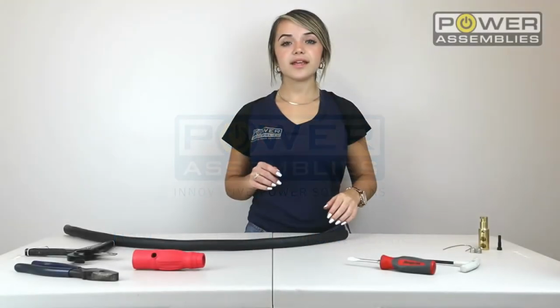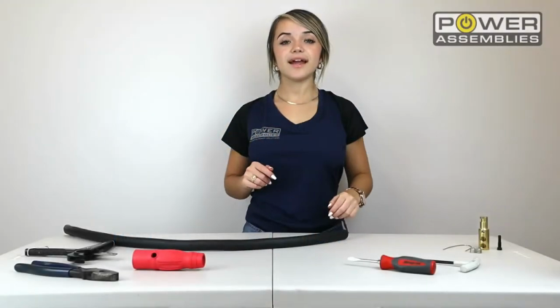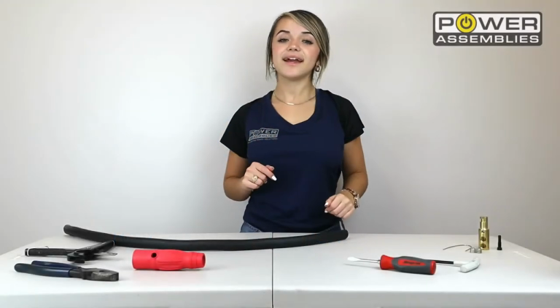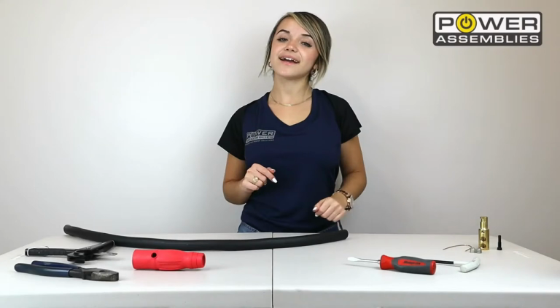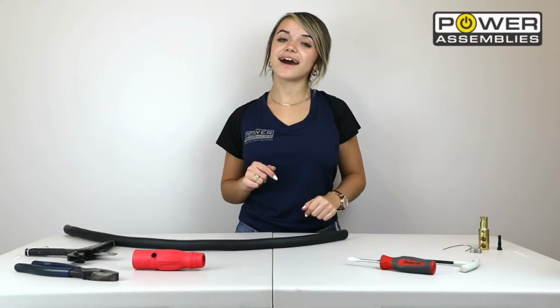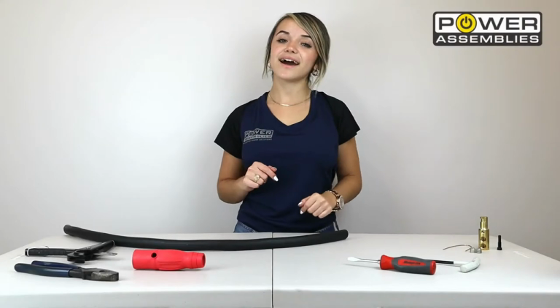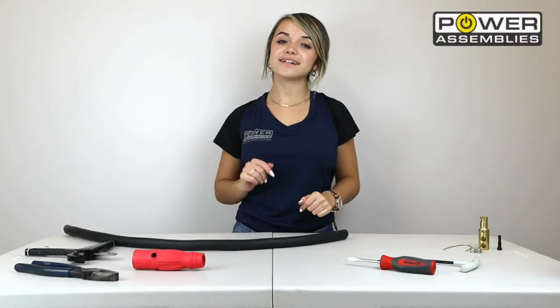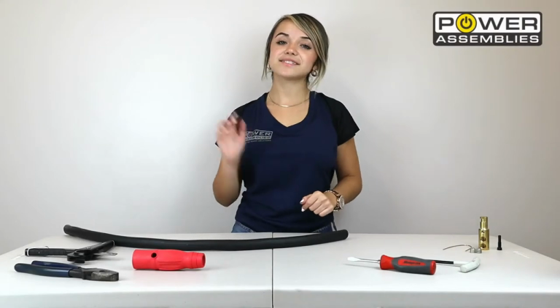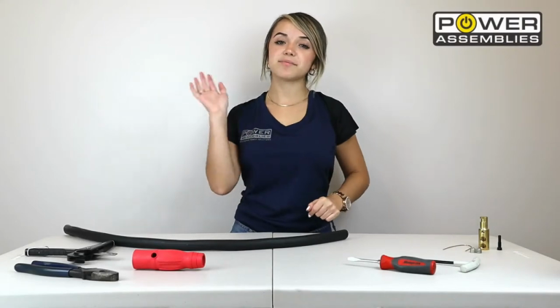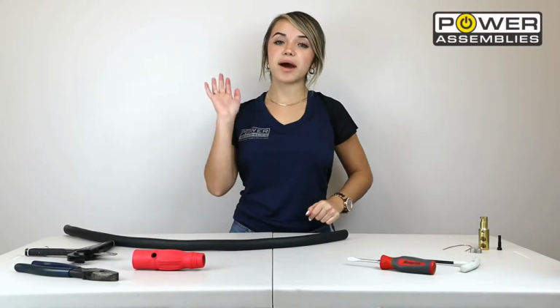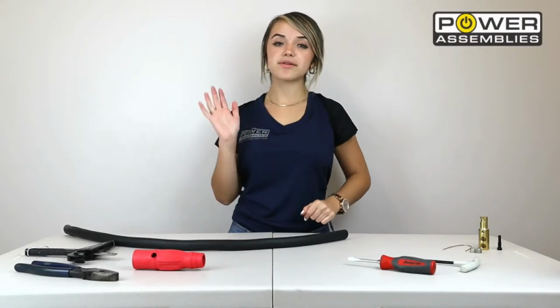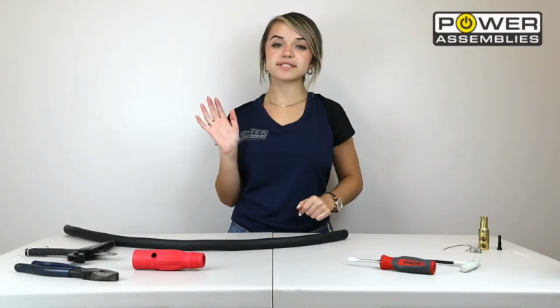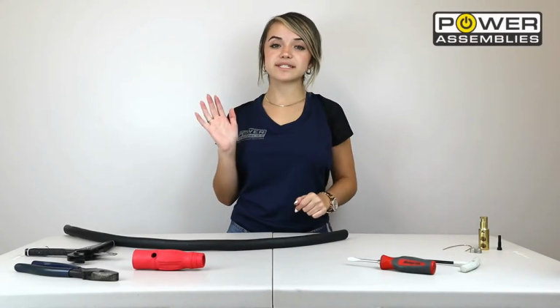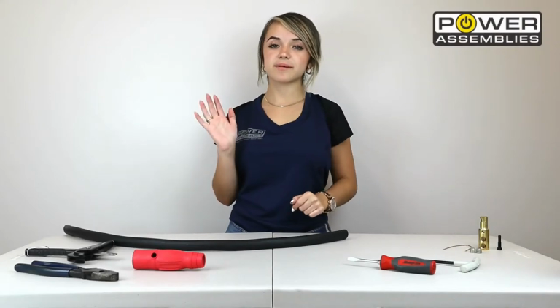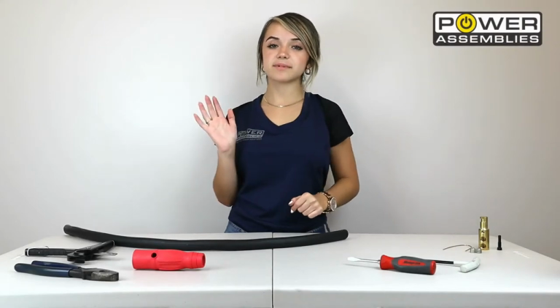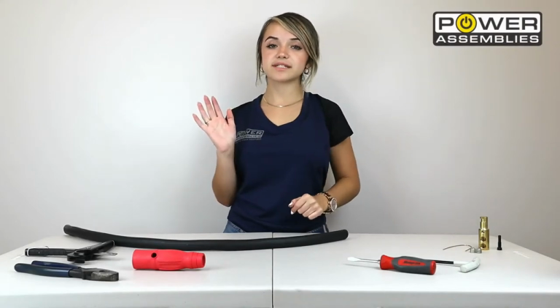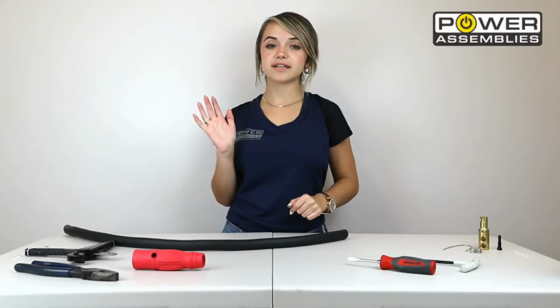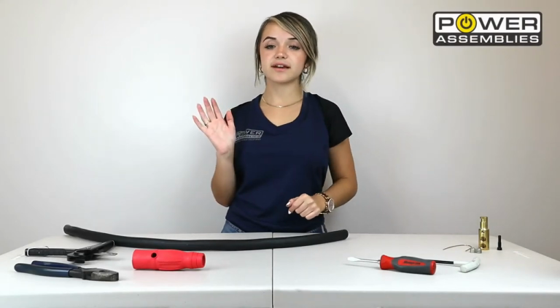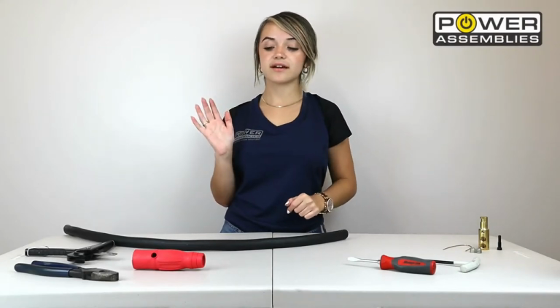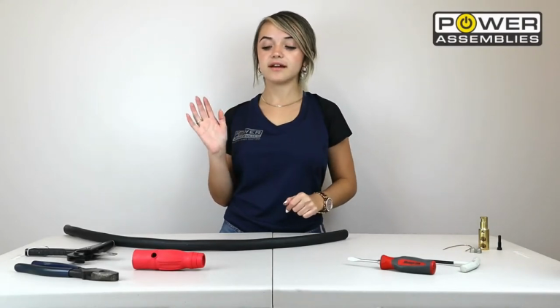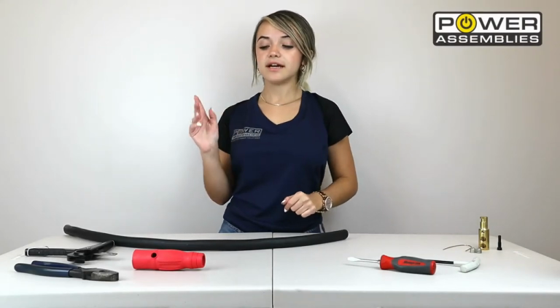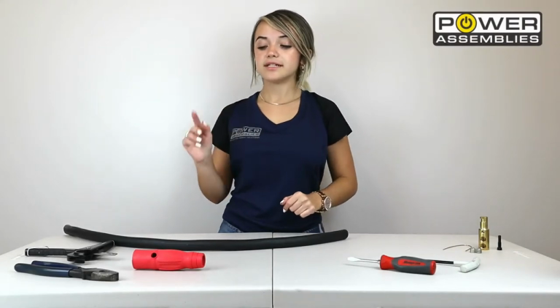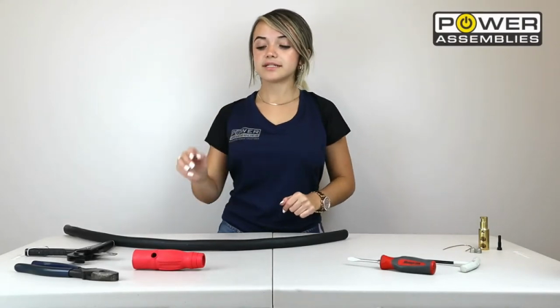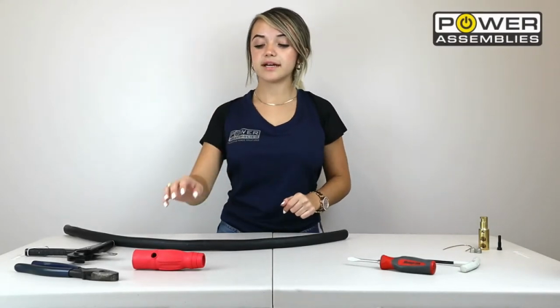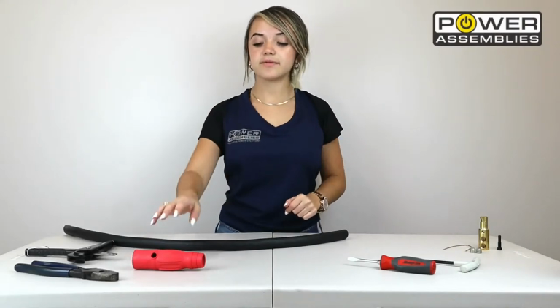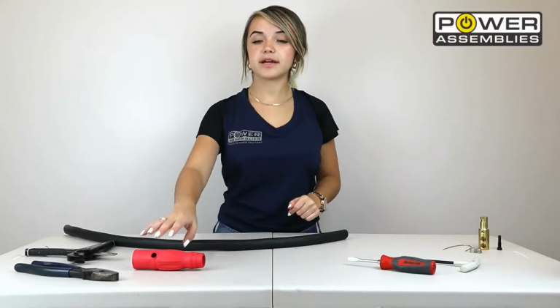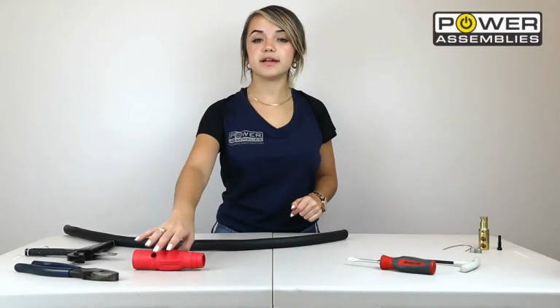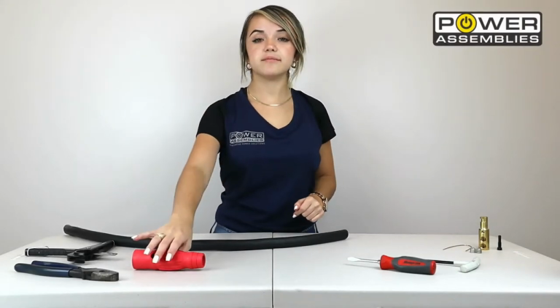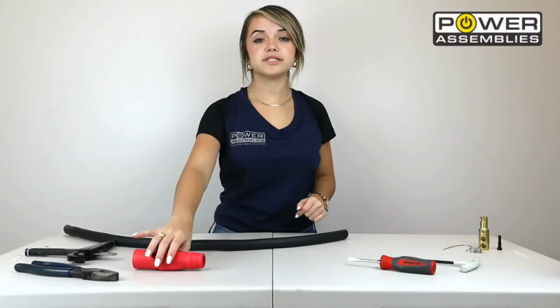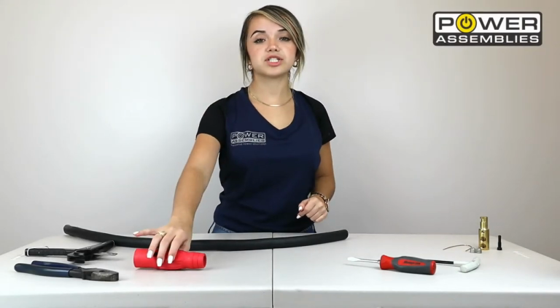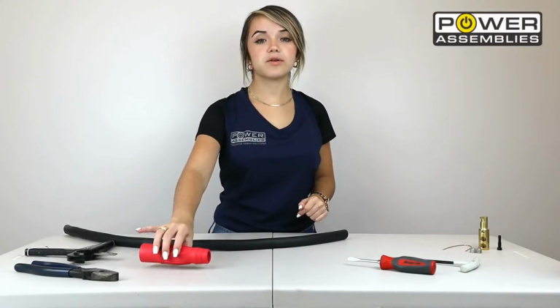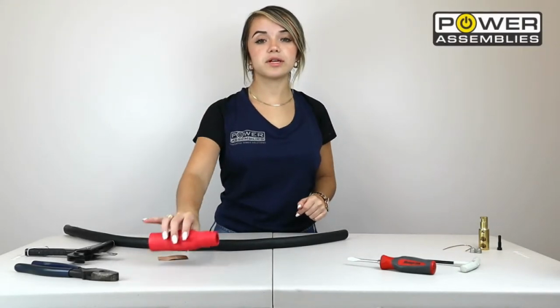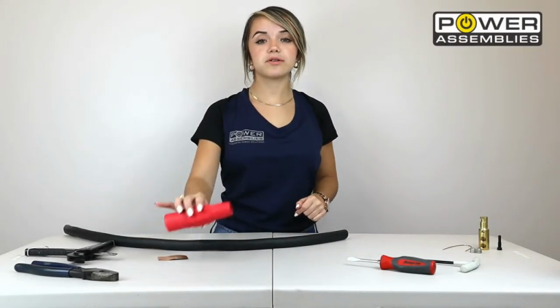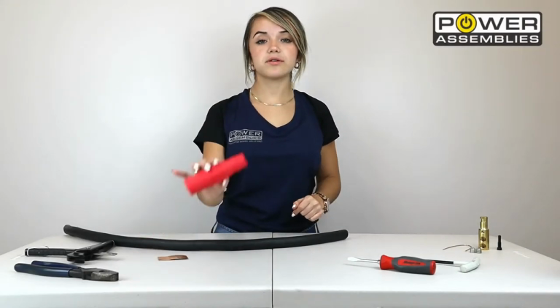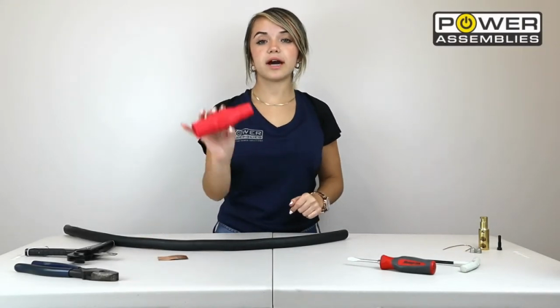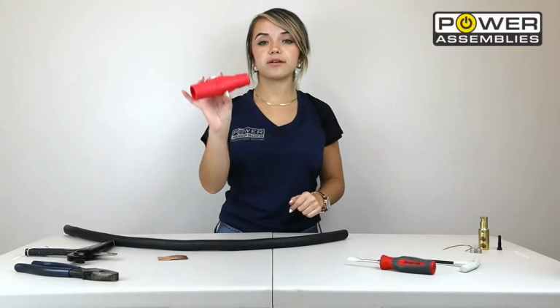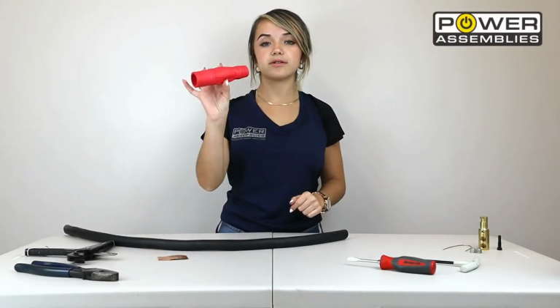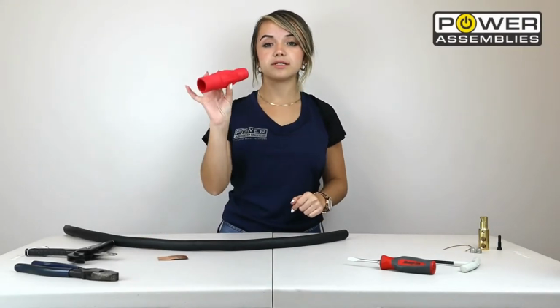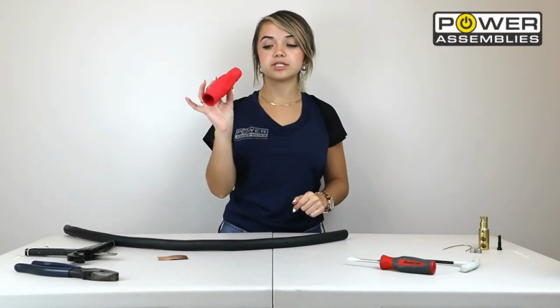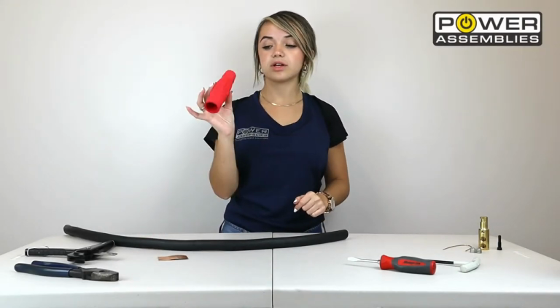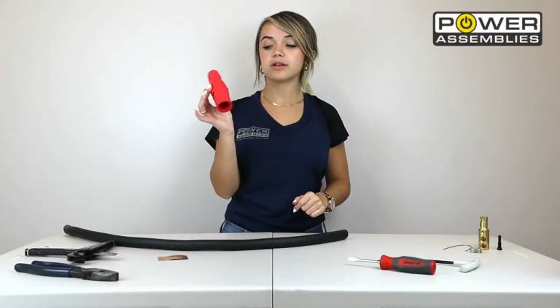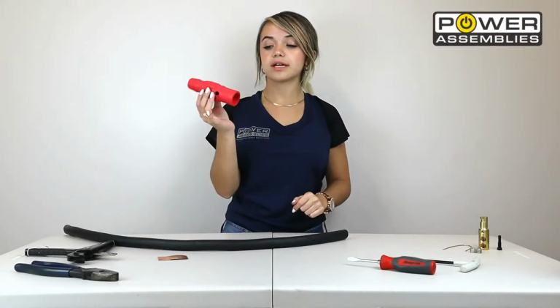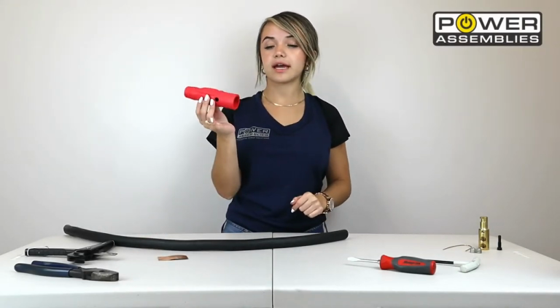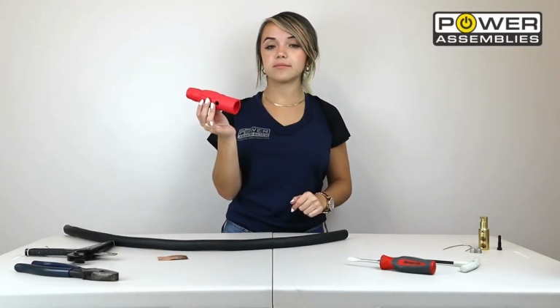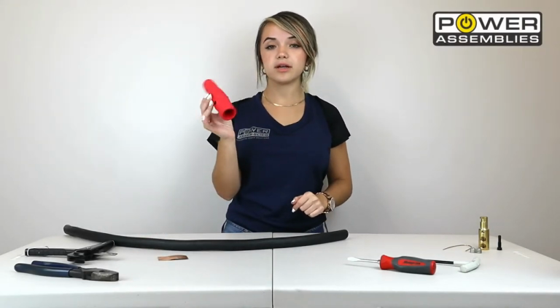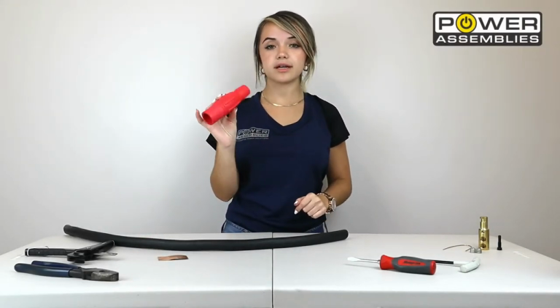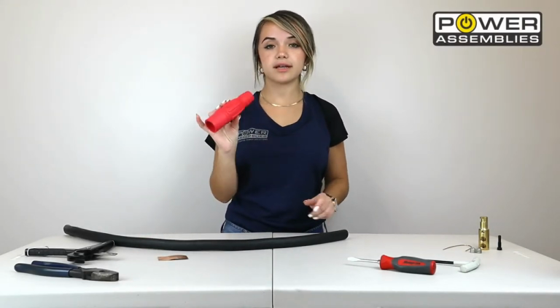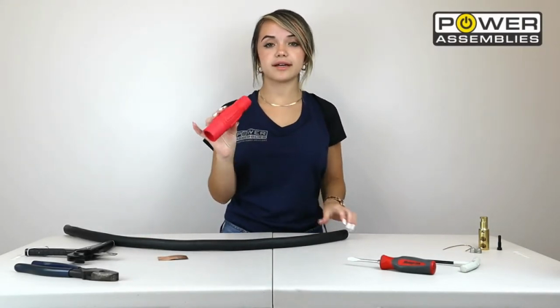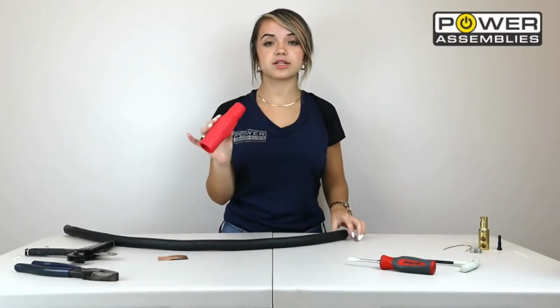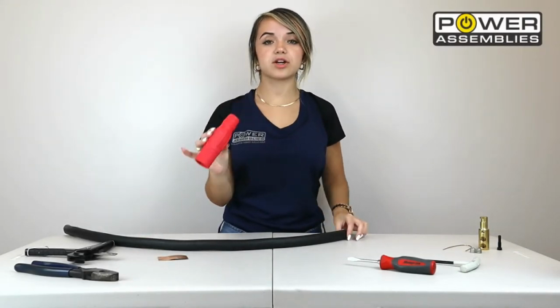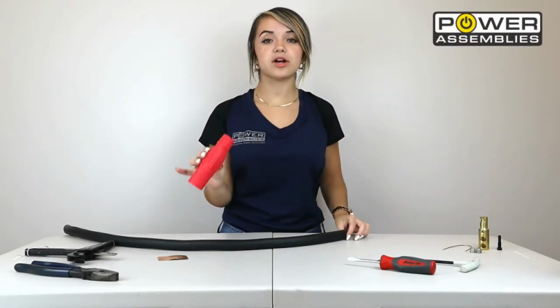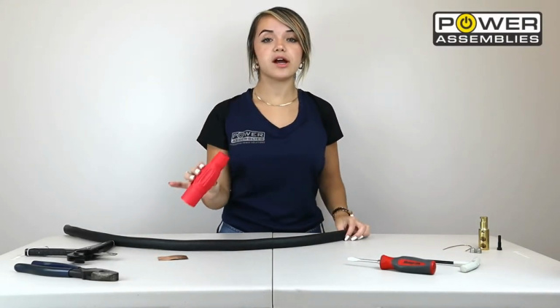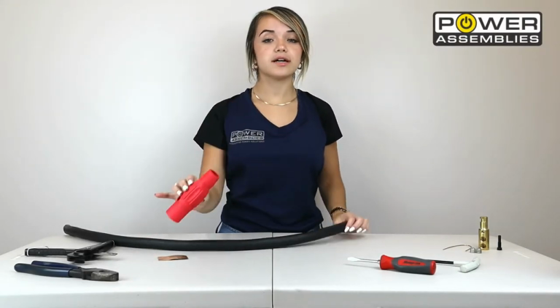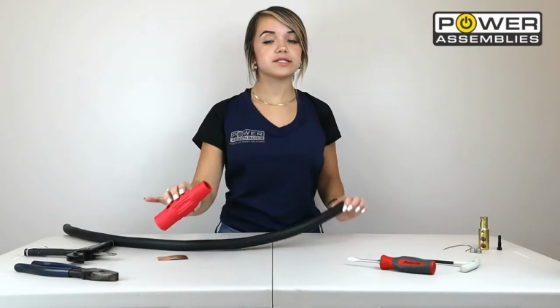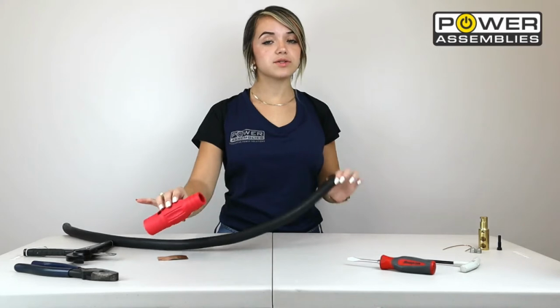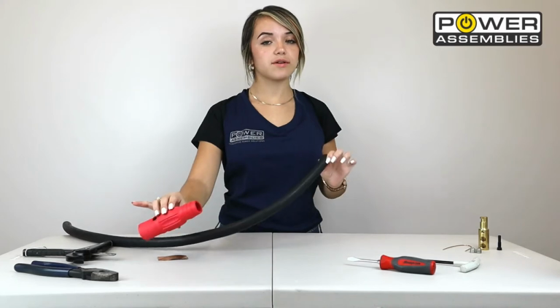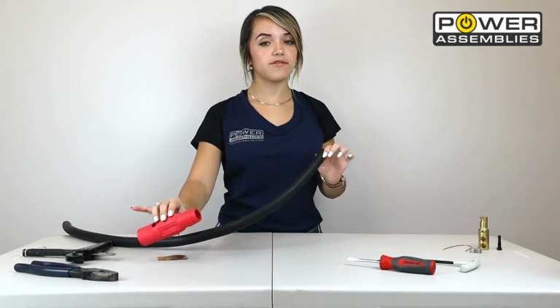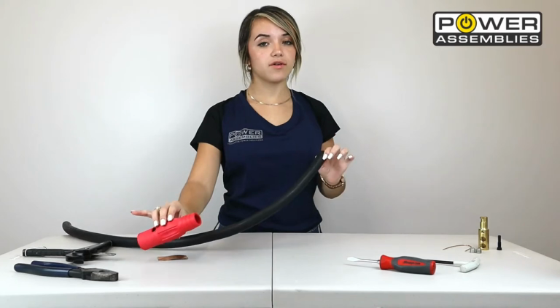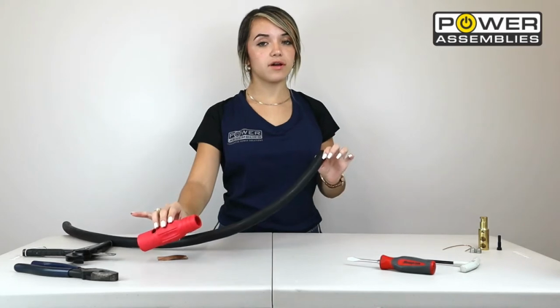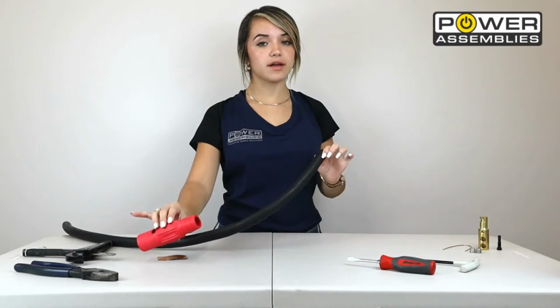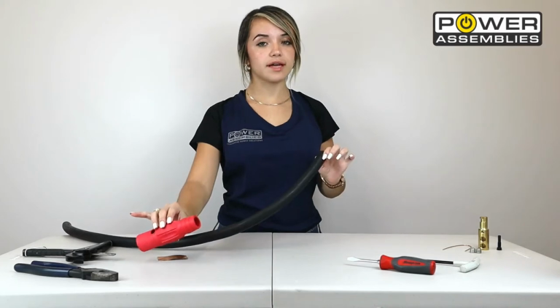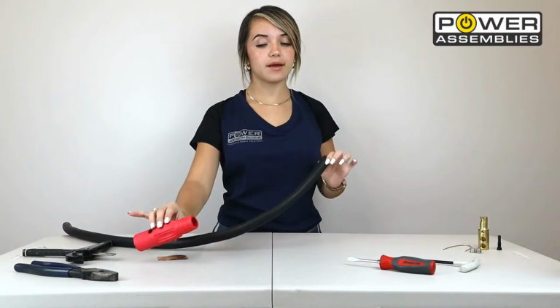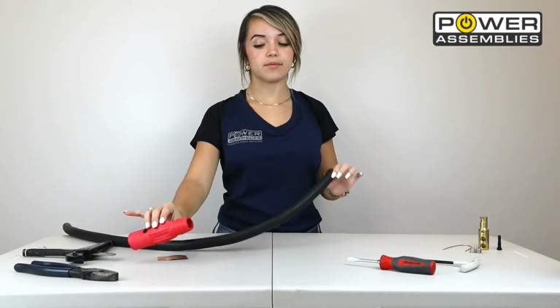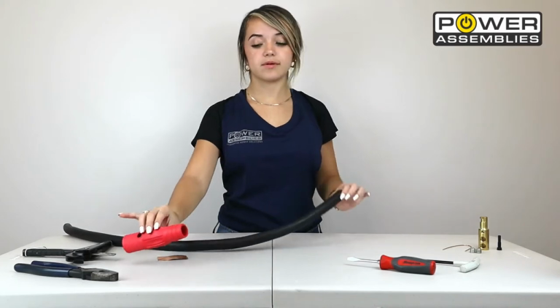Hey guys, Power Assemblies here. Today we're going to be showing you how to install a Camelot connector into a 4-ounce cable.